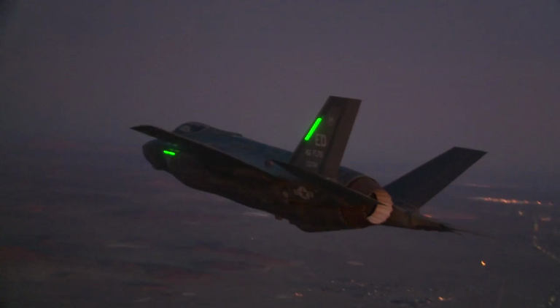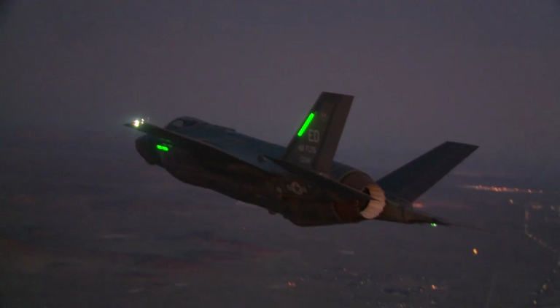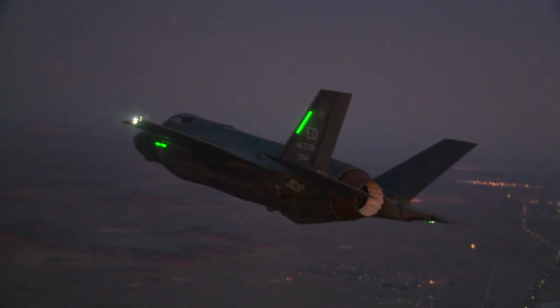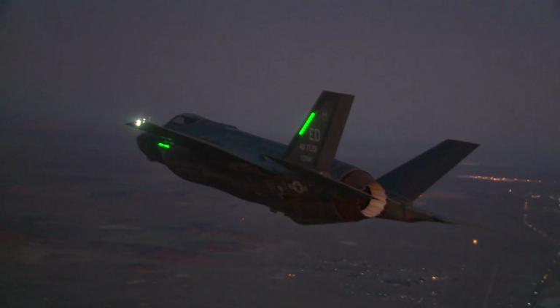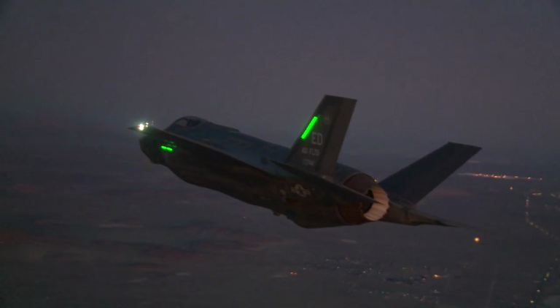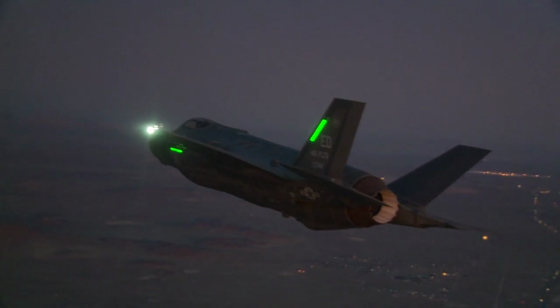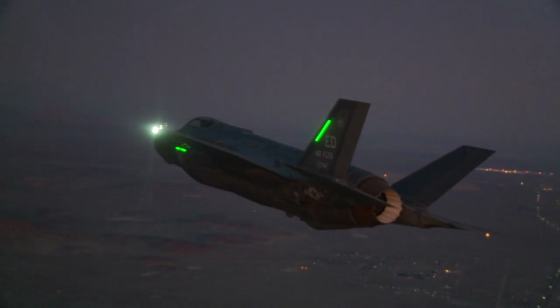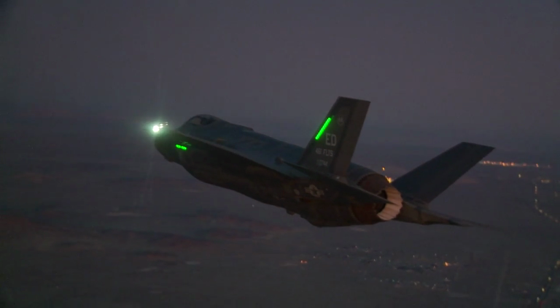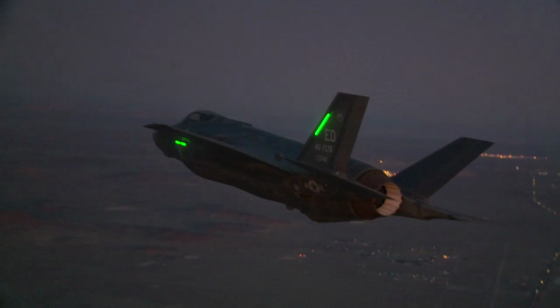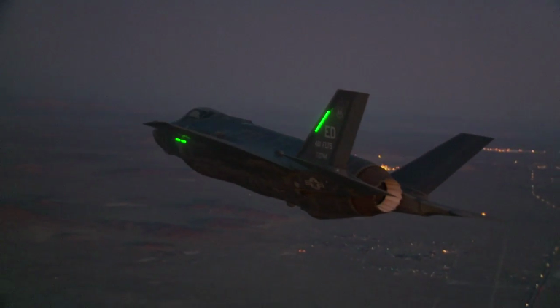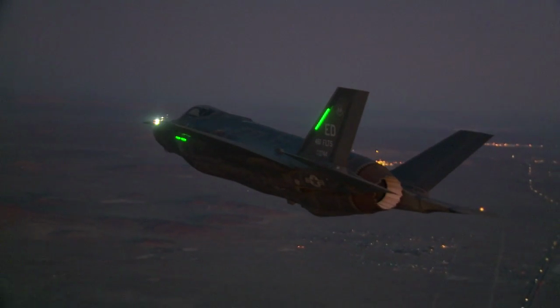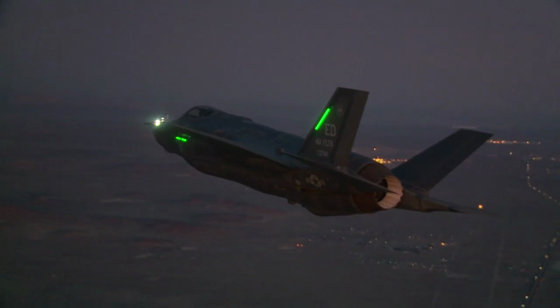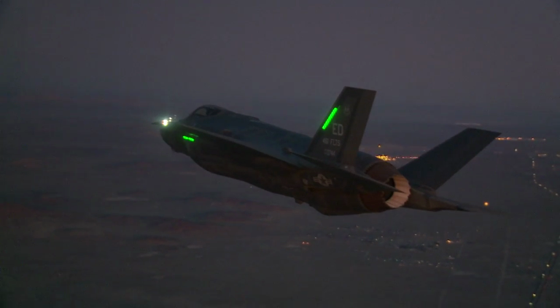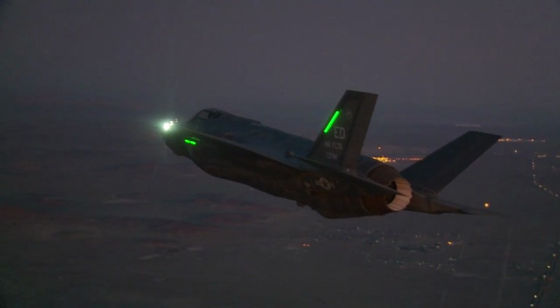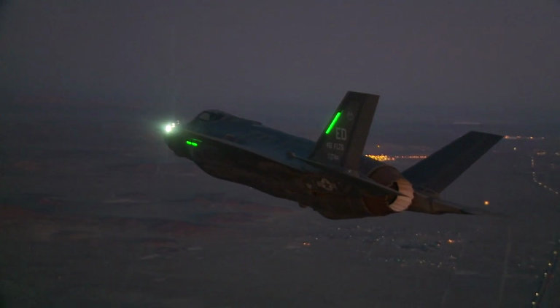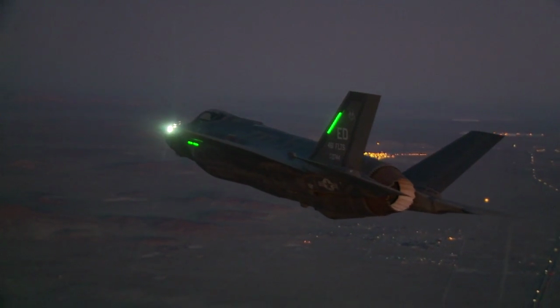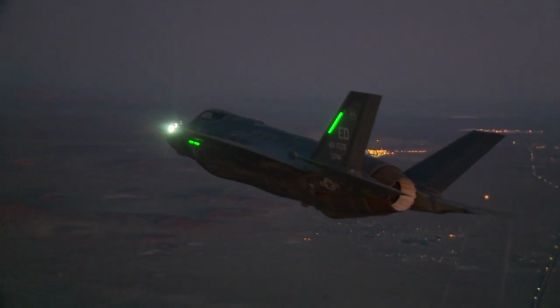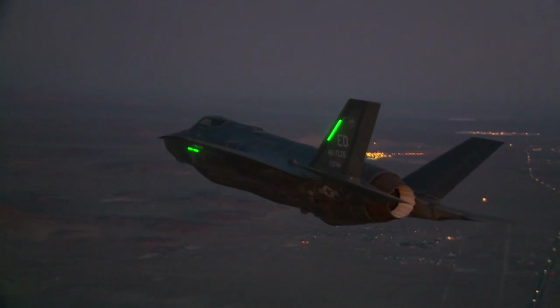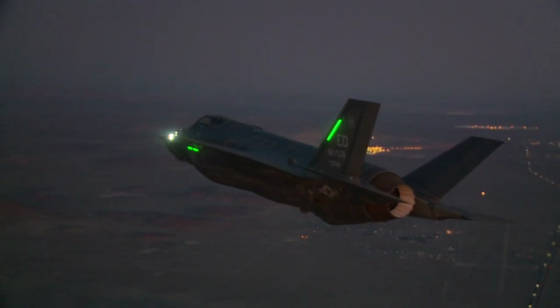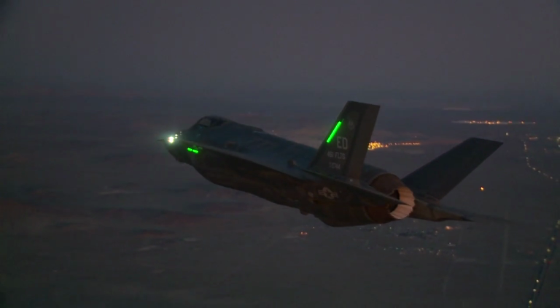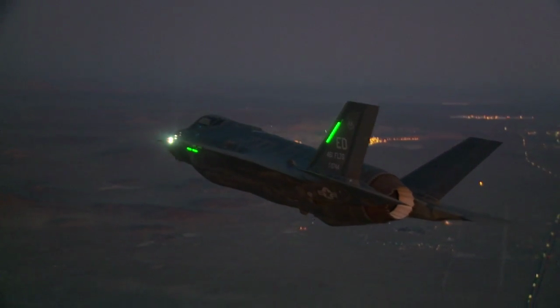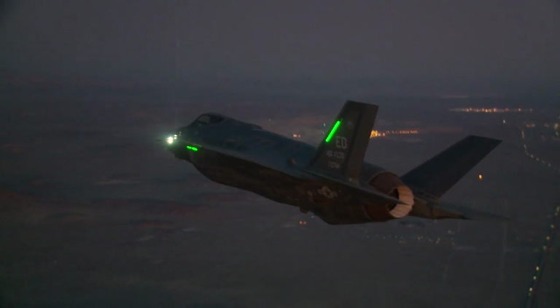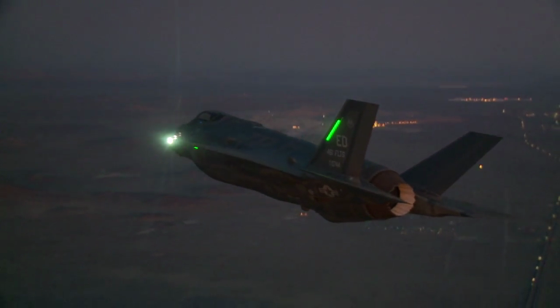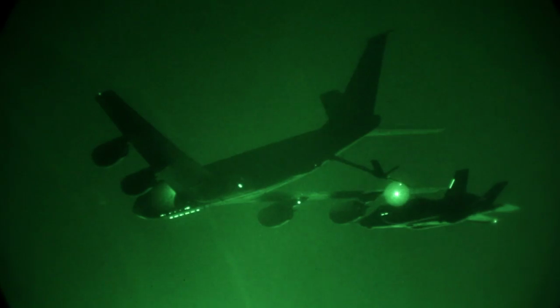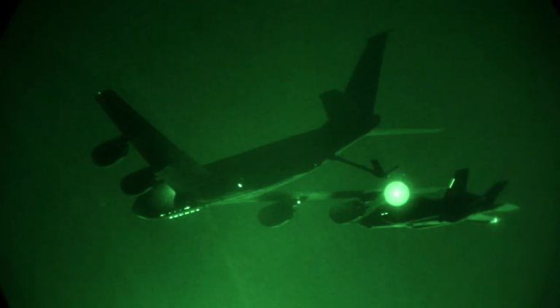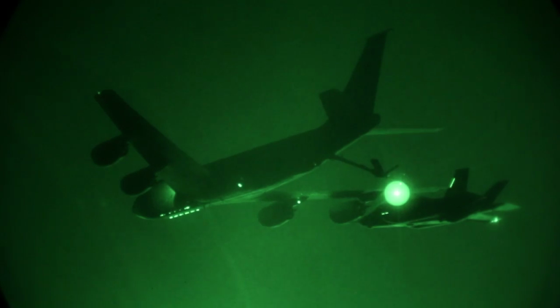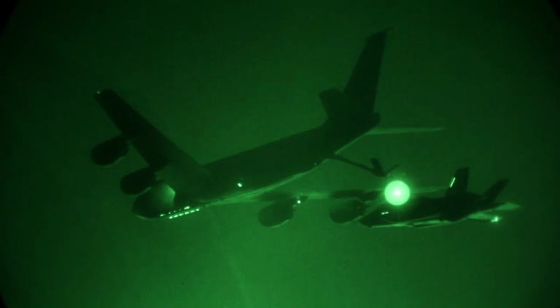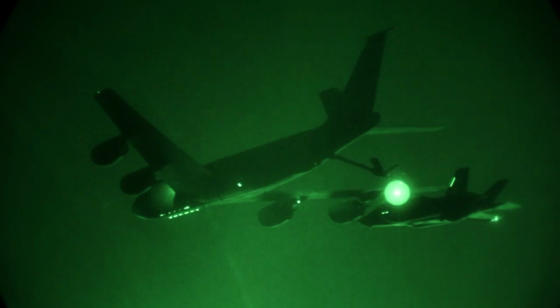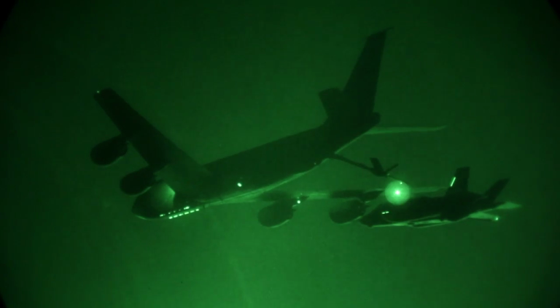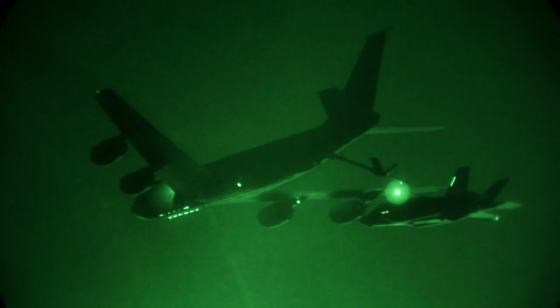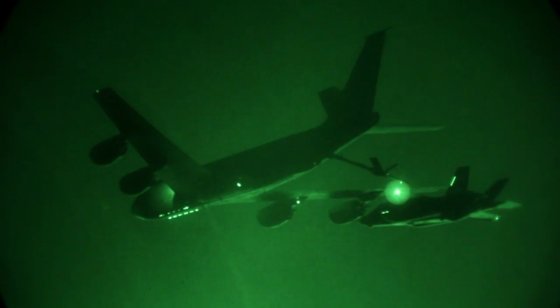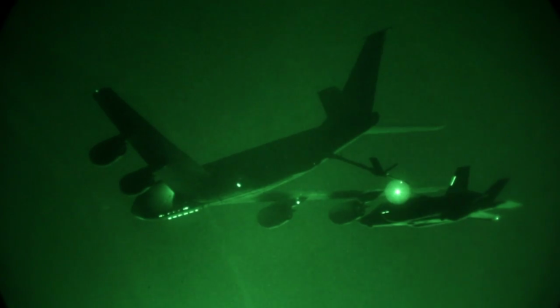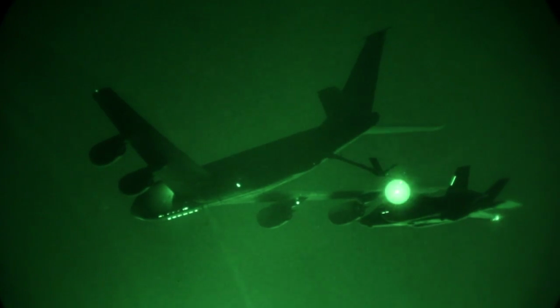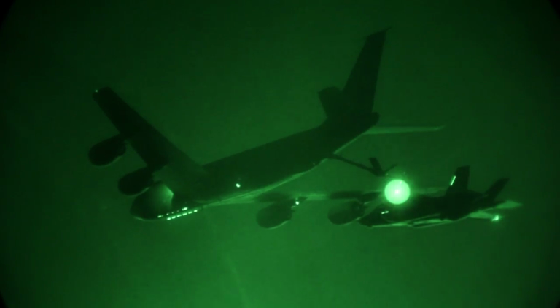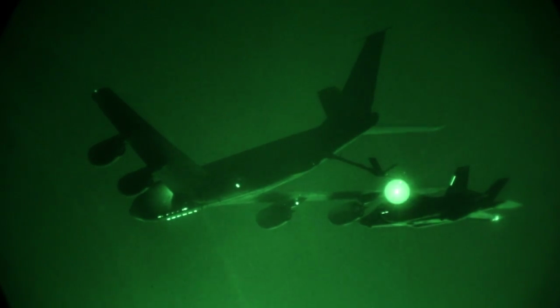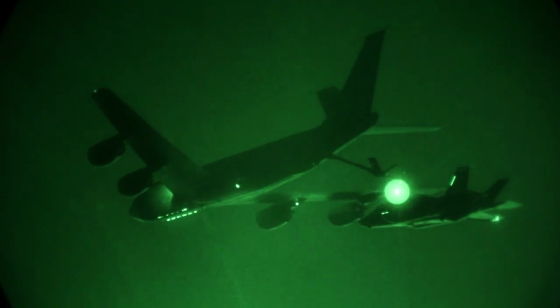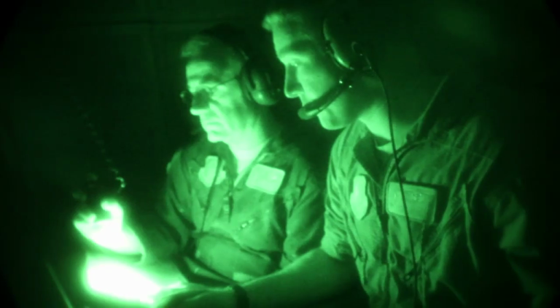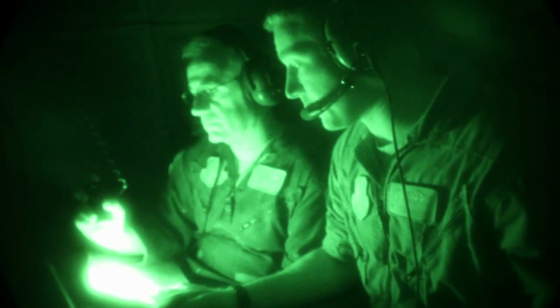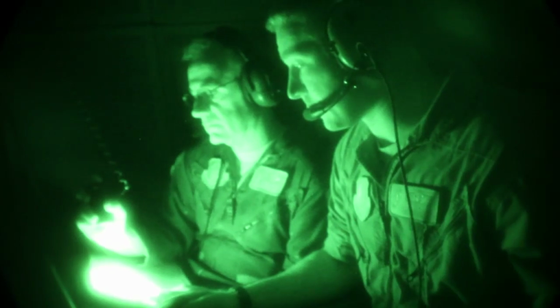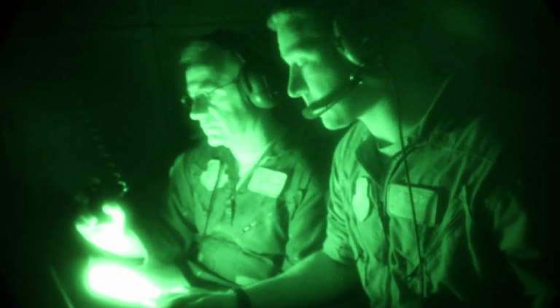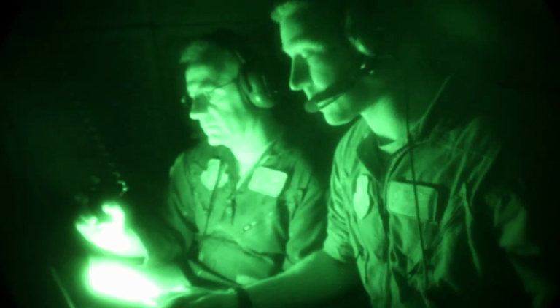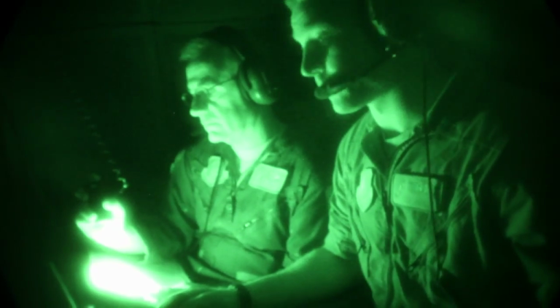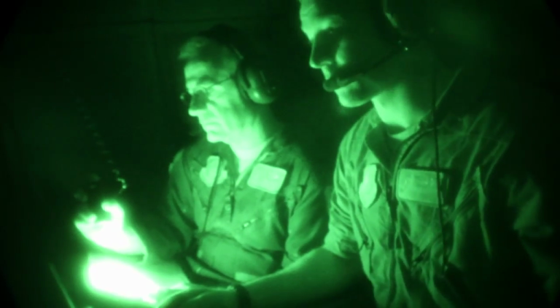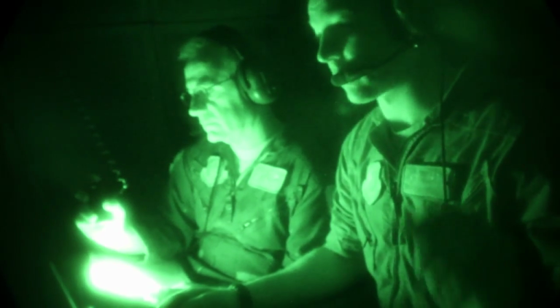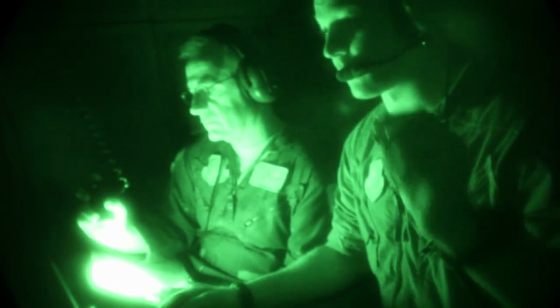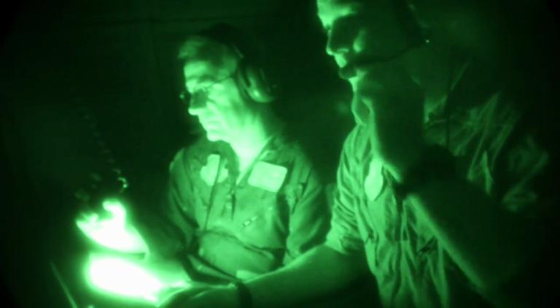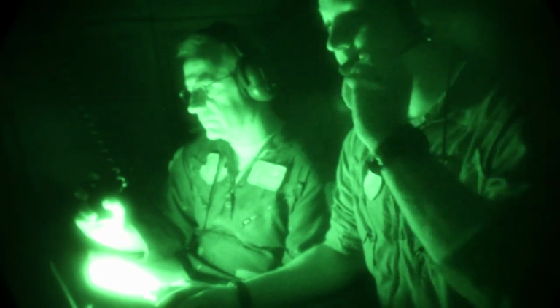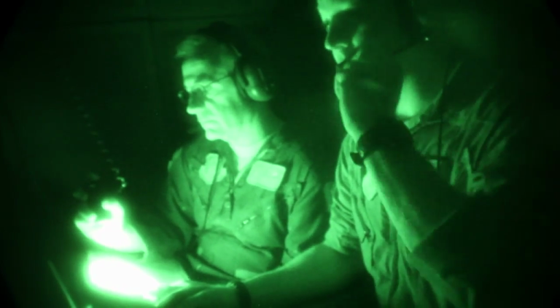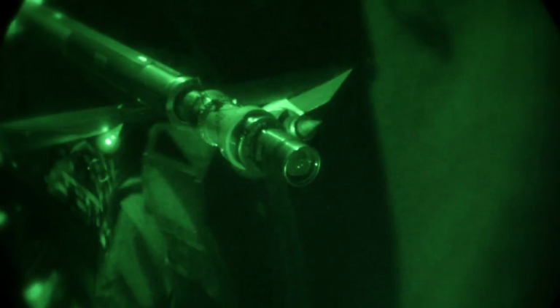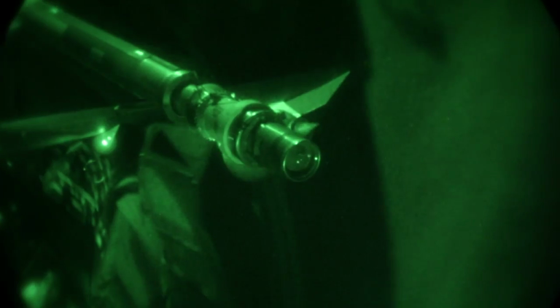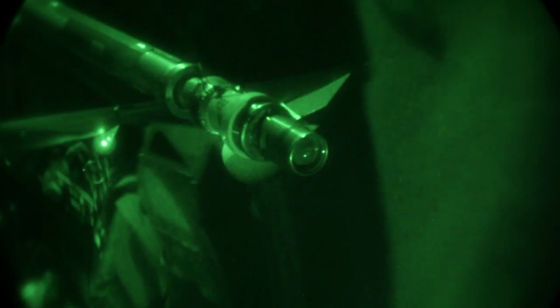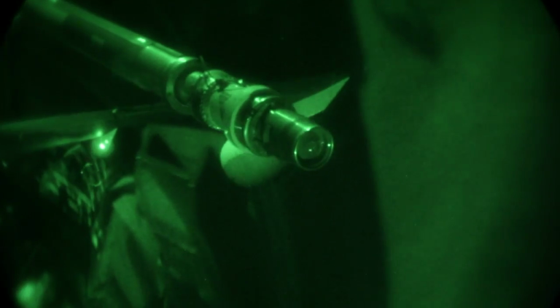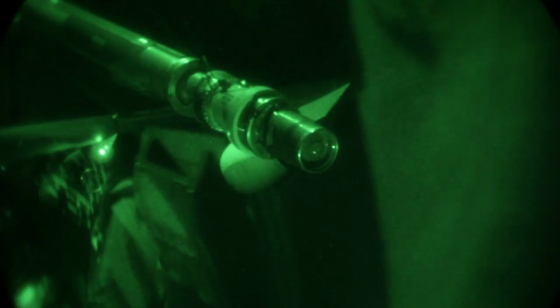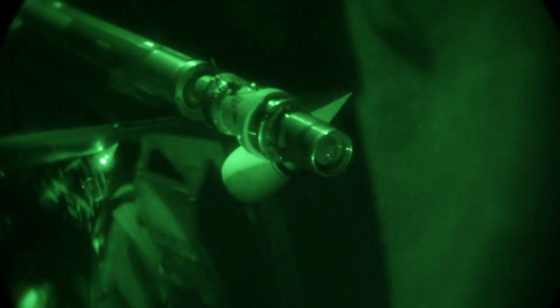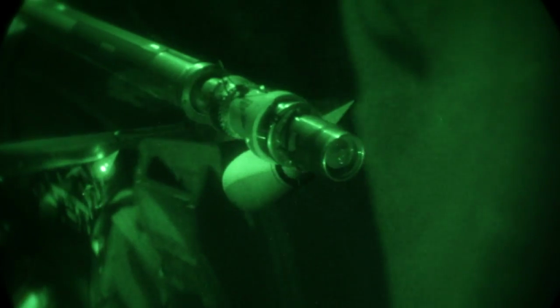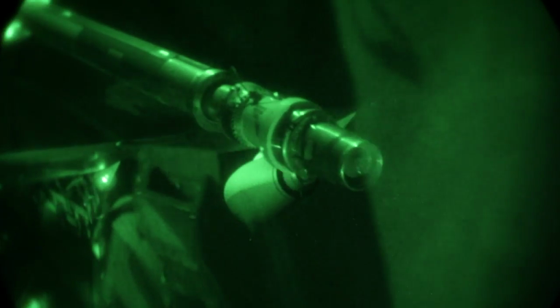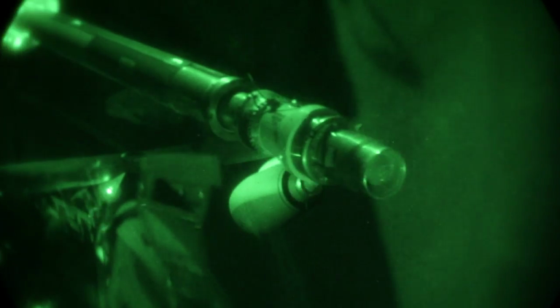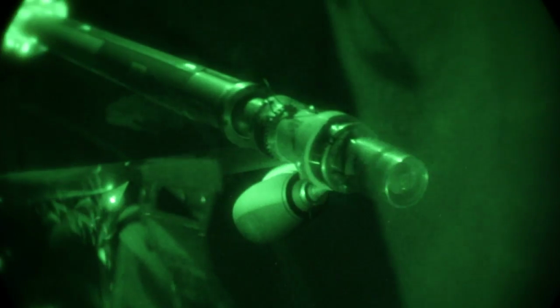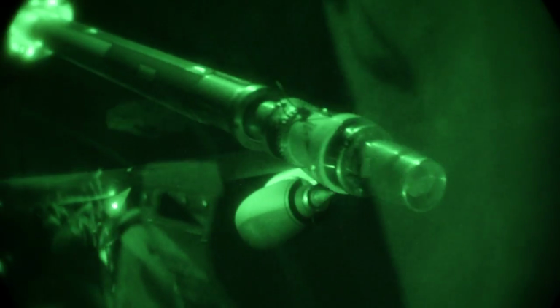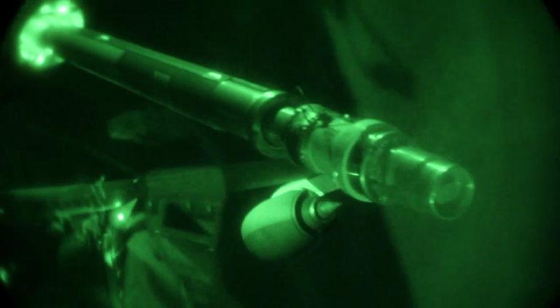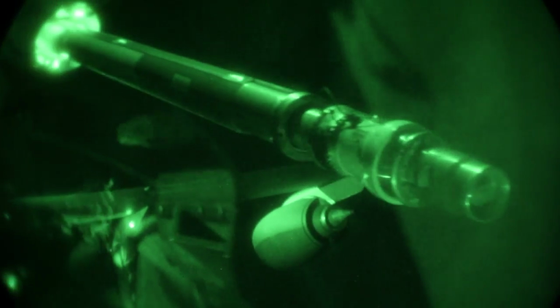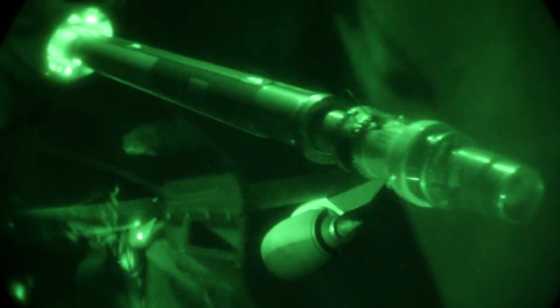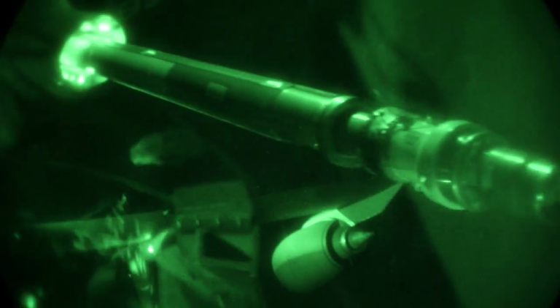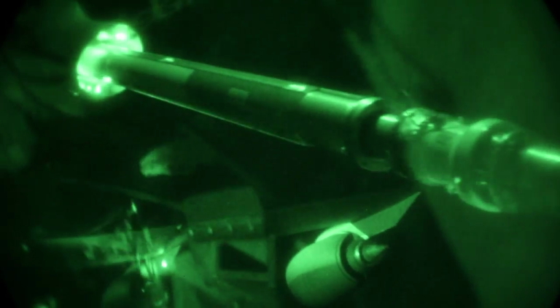On 18 January, we had the first F-35 night flight, and we quickly followed with night aerial refueling.